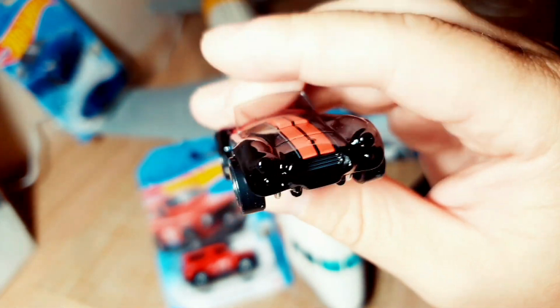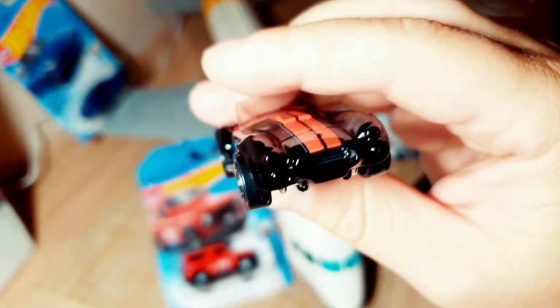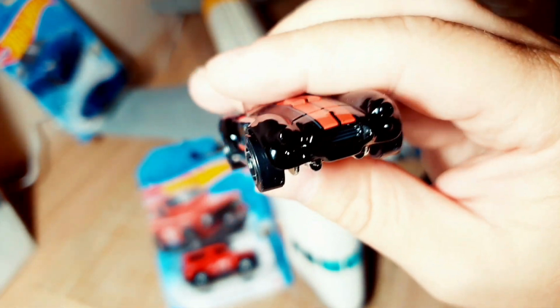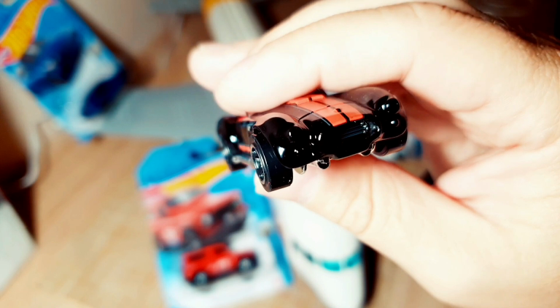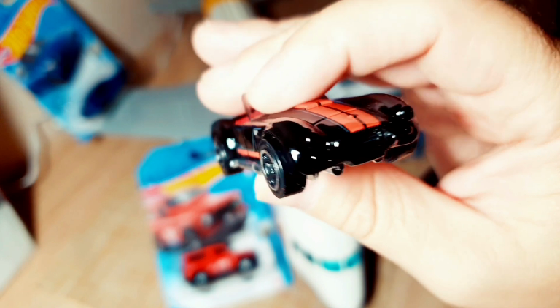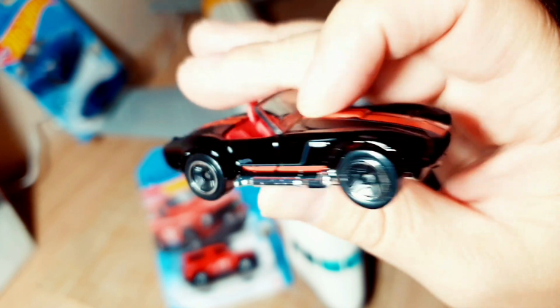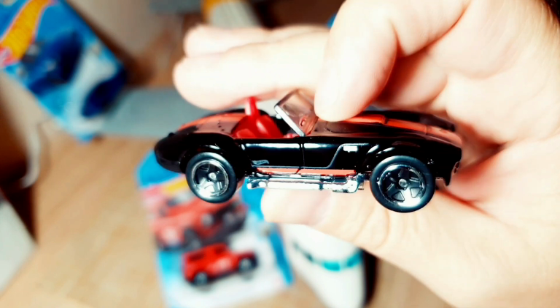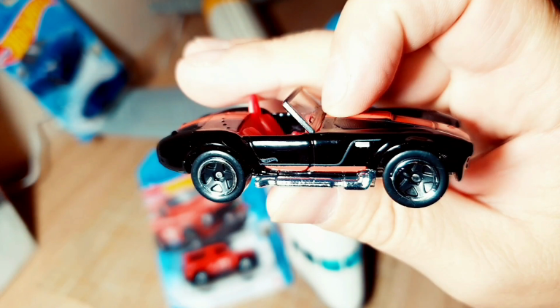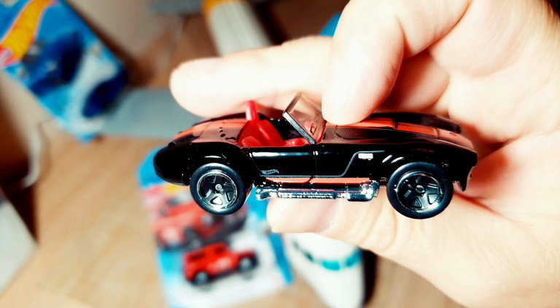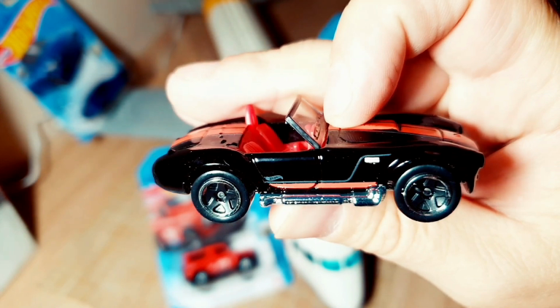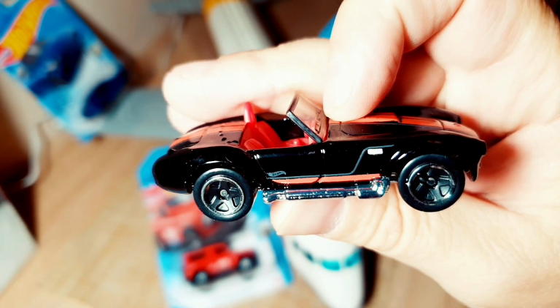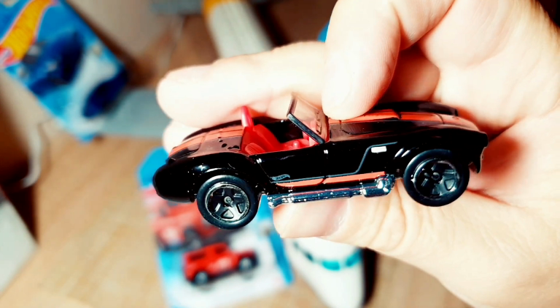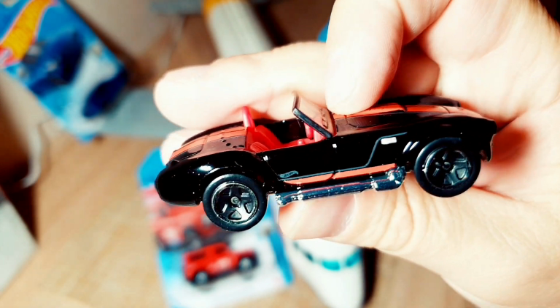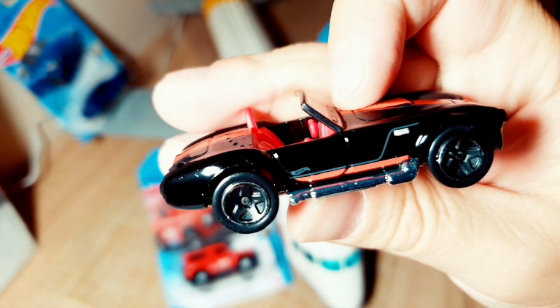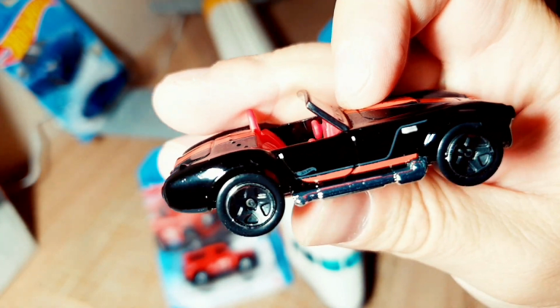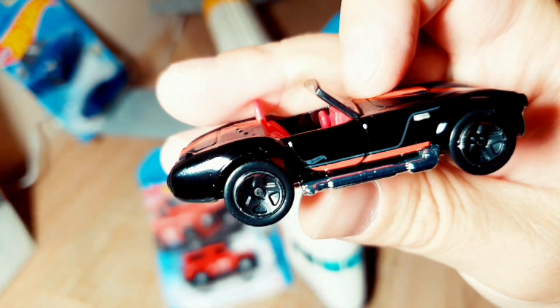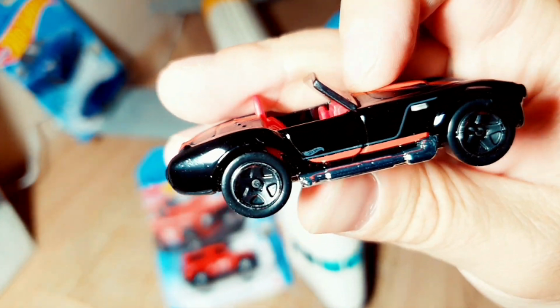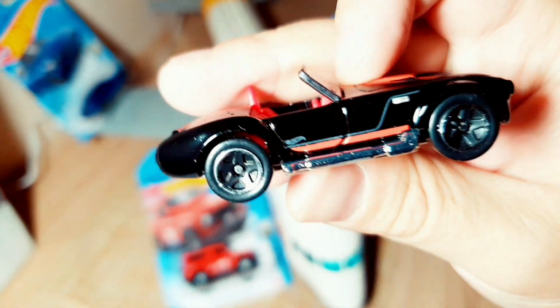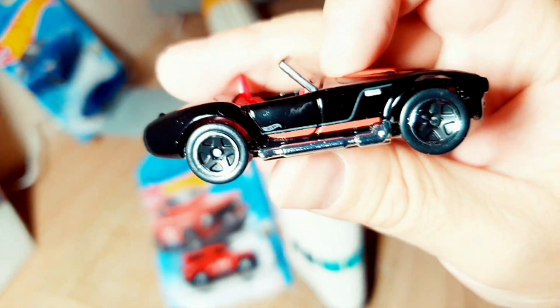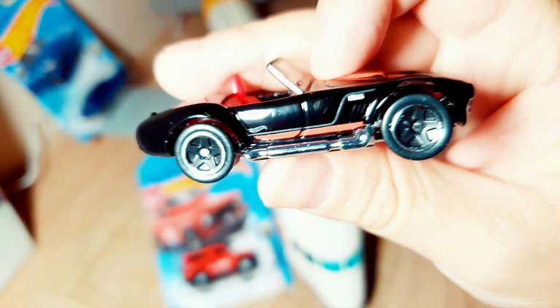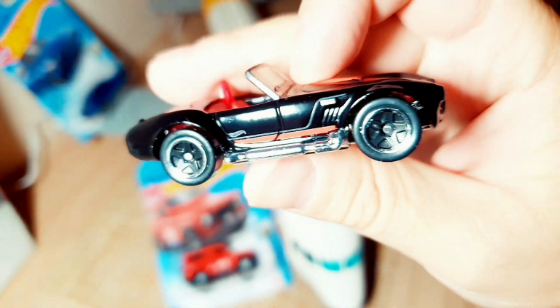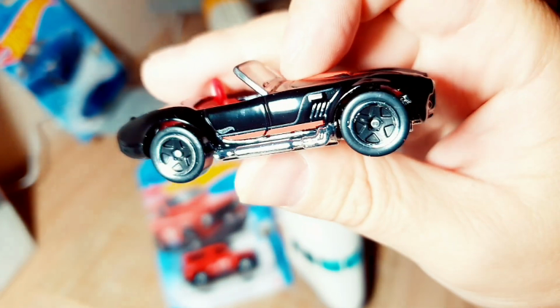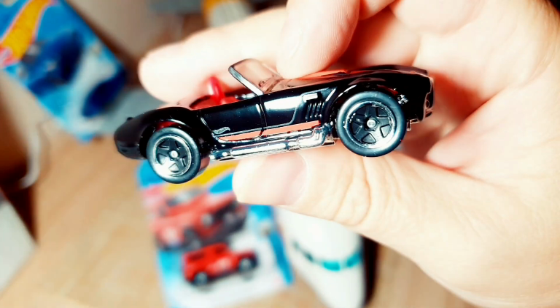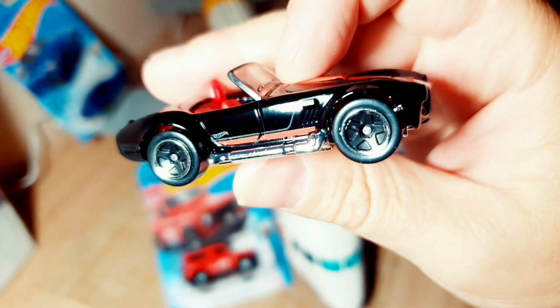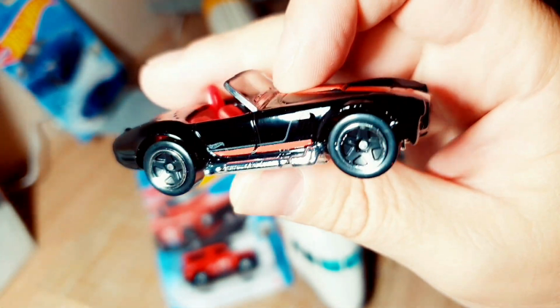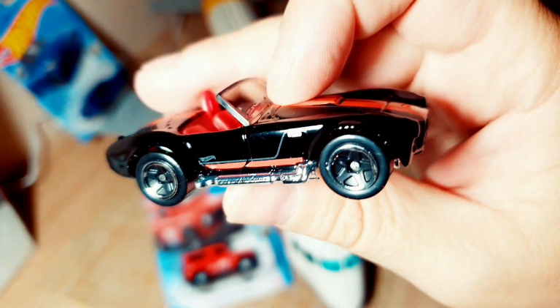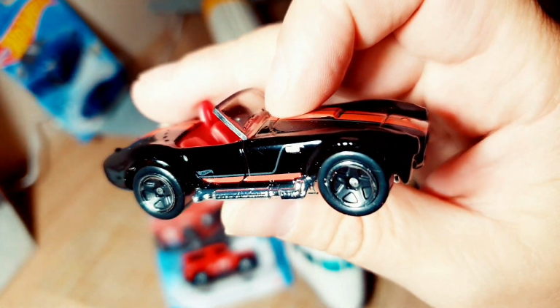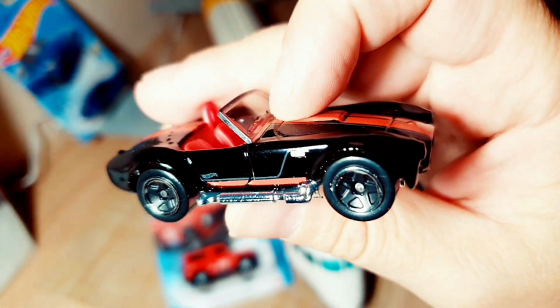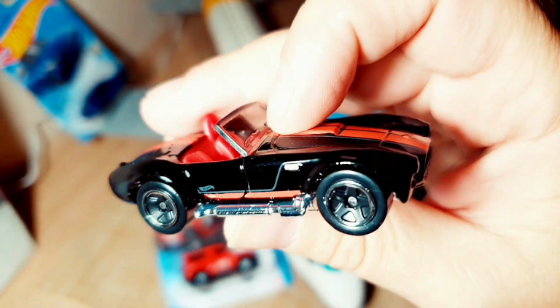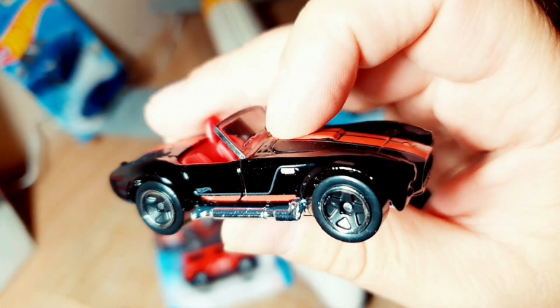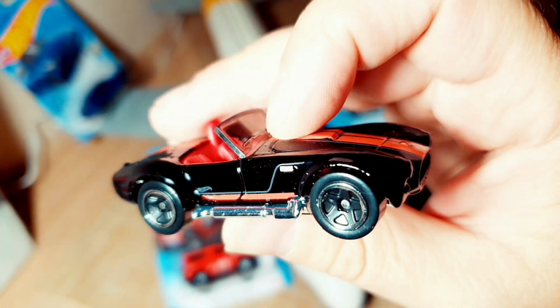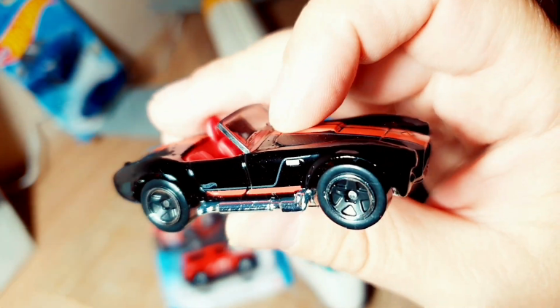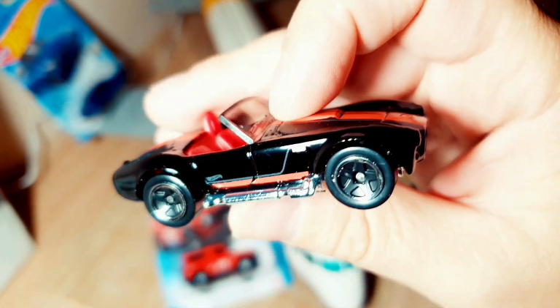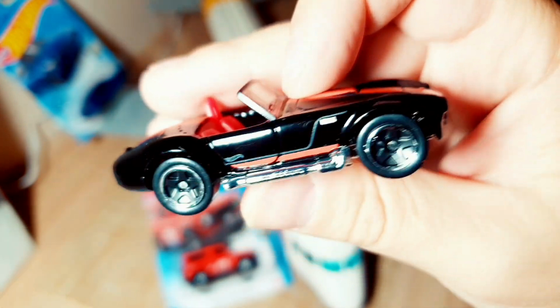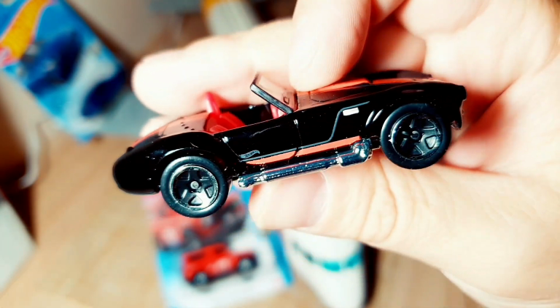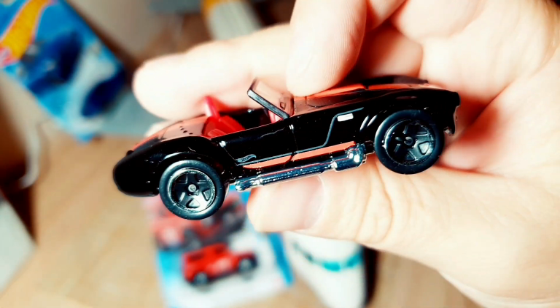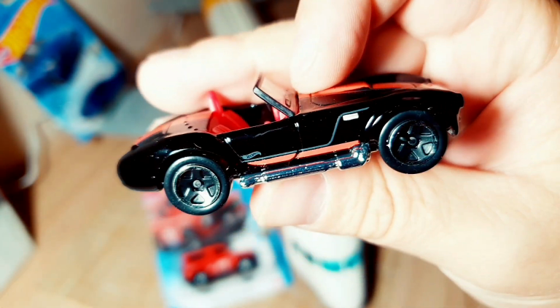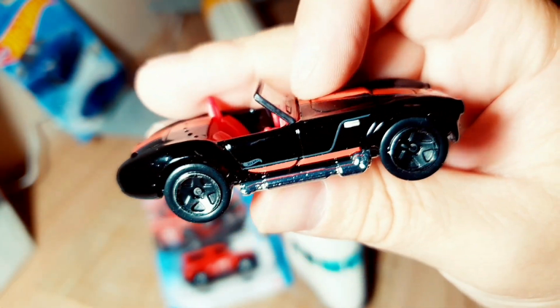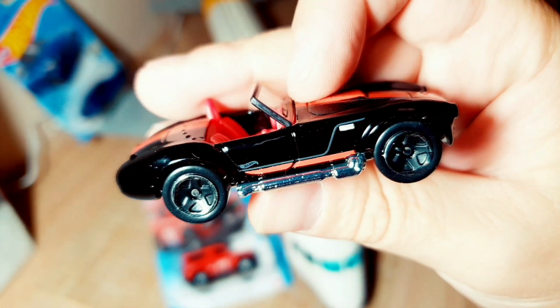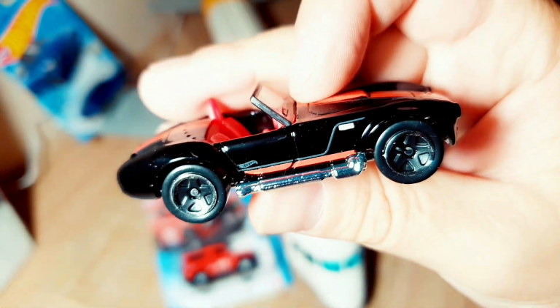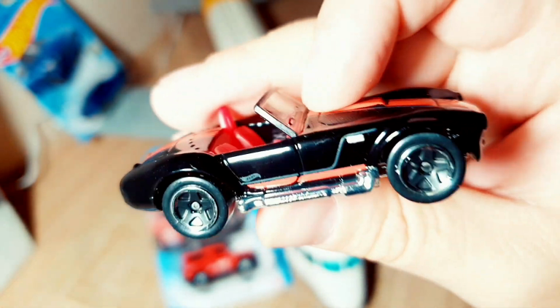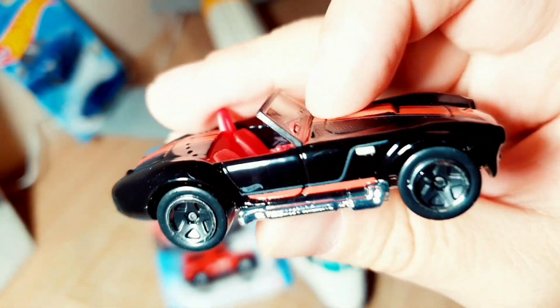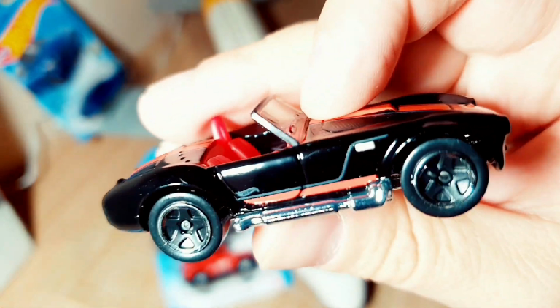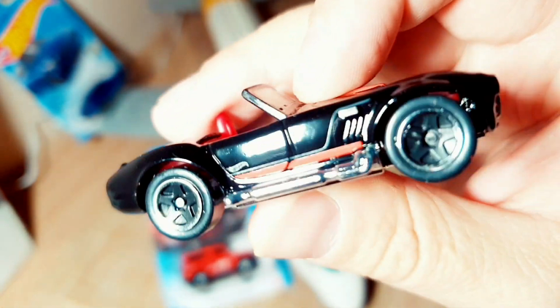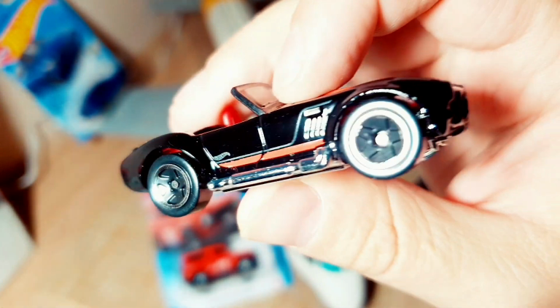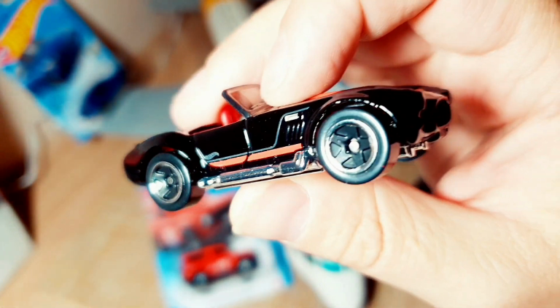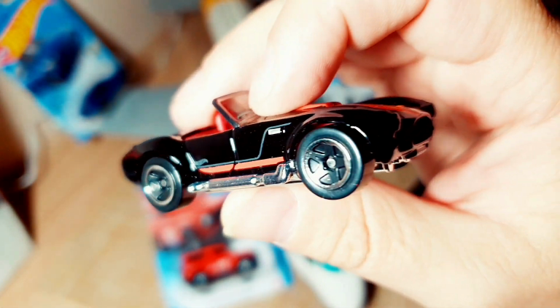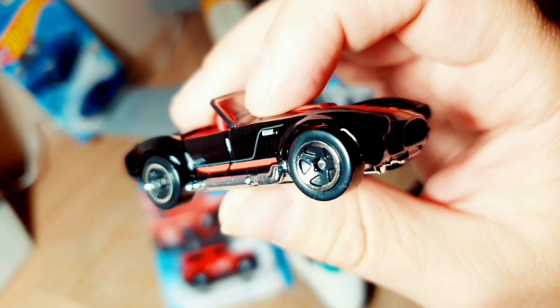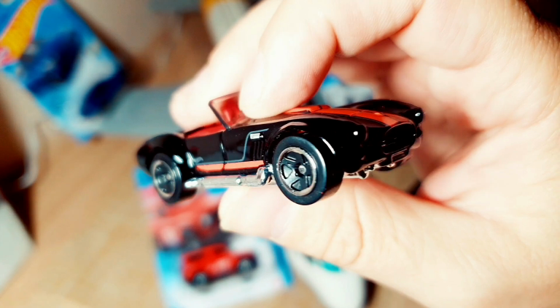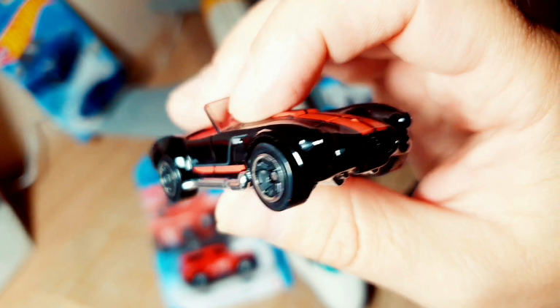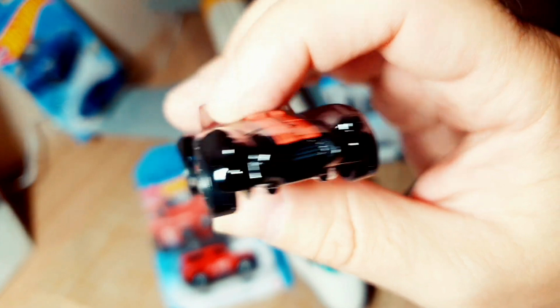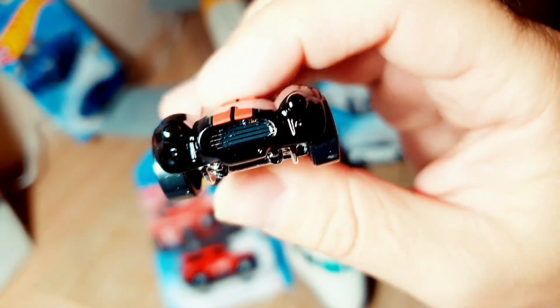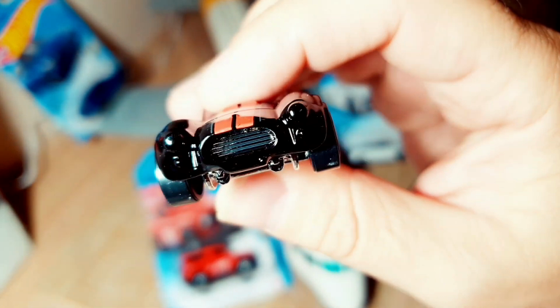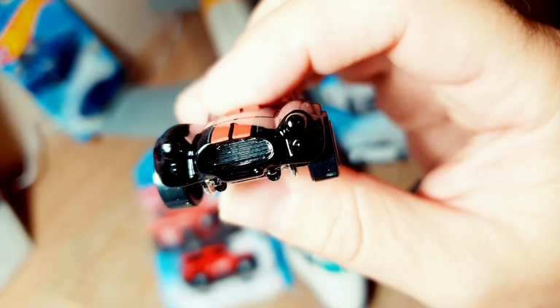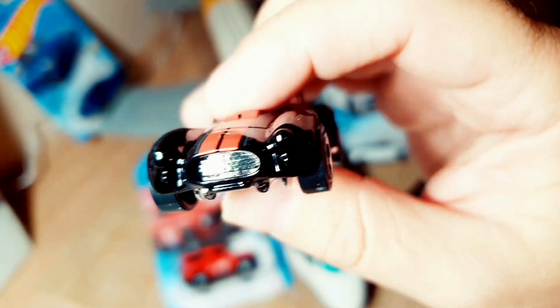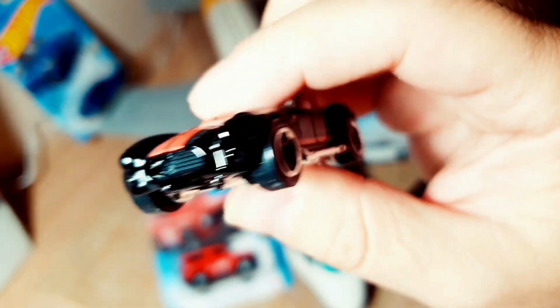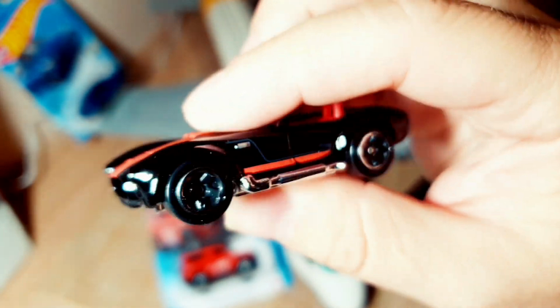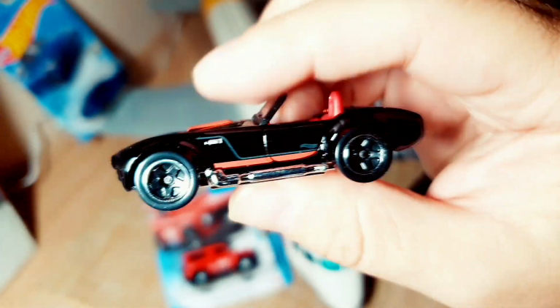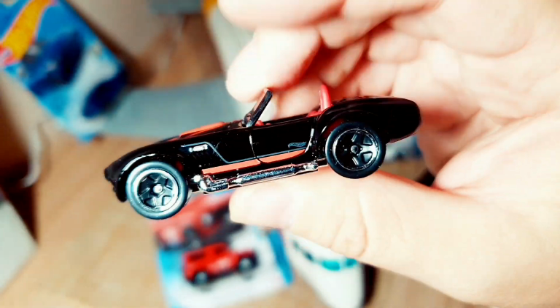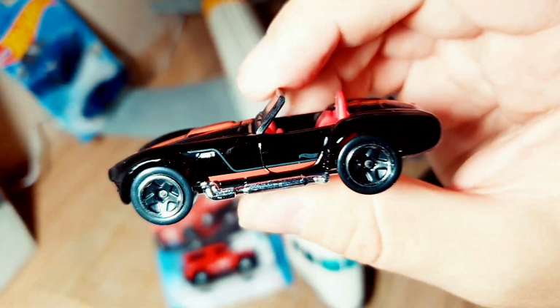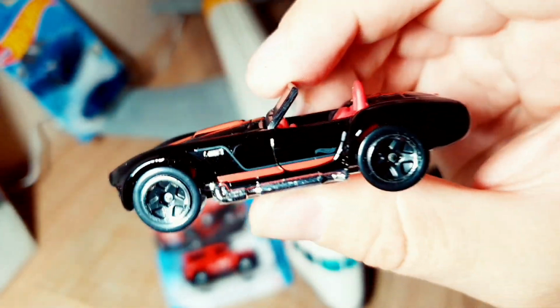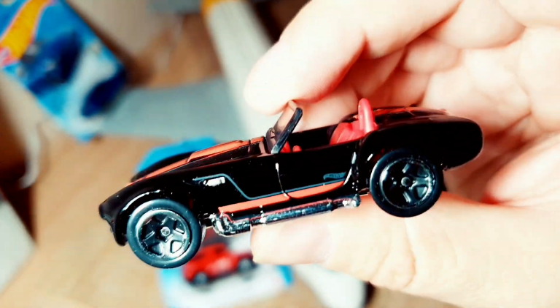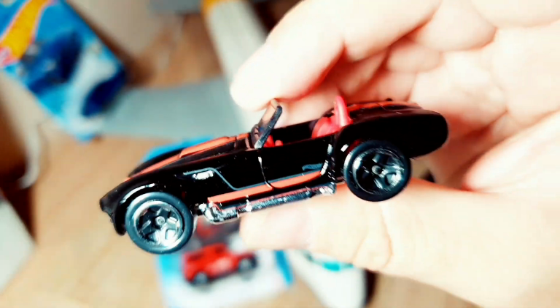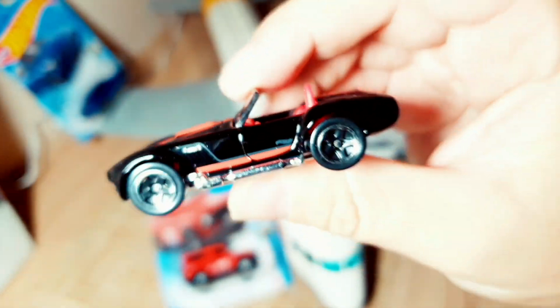Probably the best thing available in the mainline. The Shelby Cobra — of course — we're taking it. This is a must.